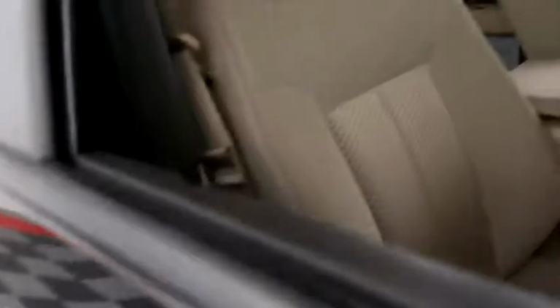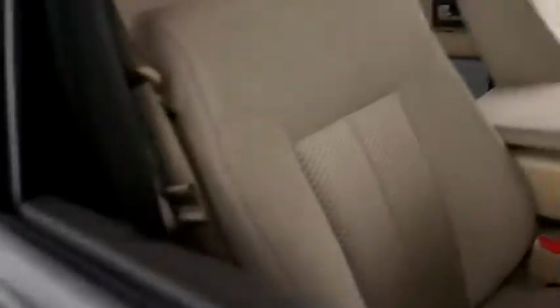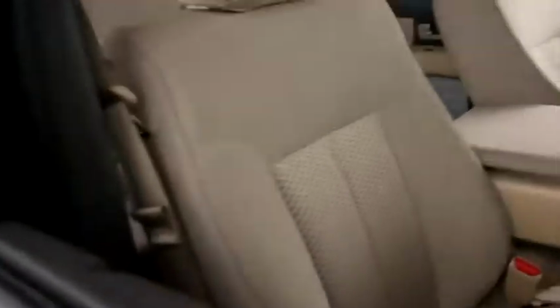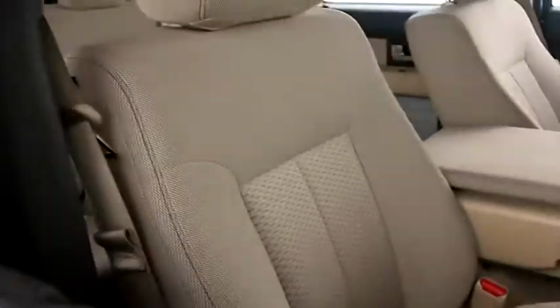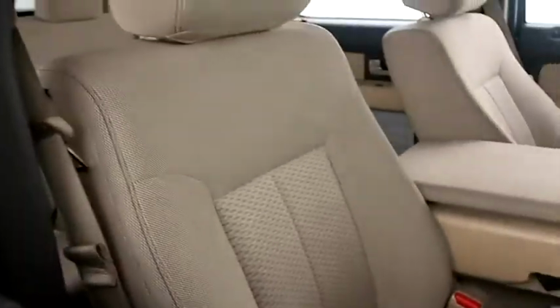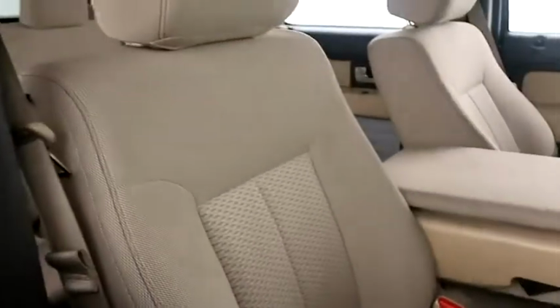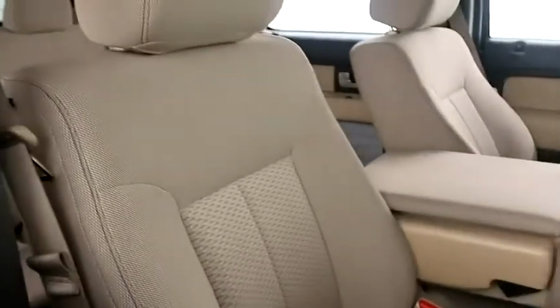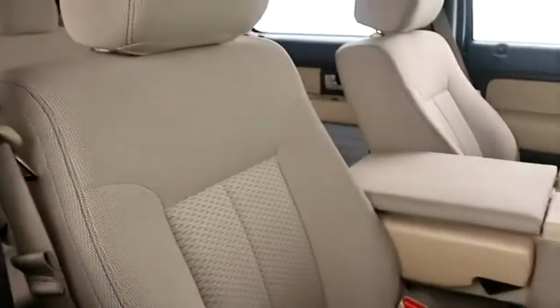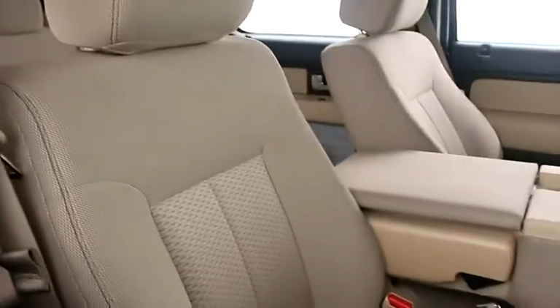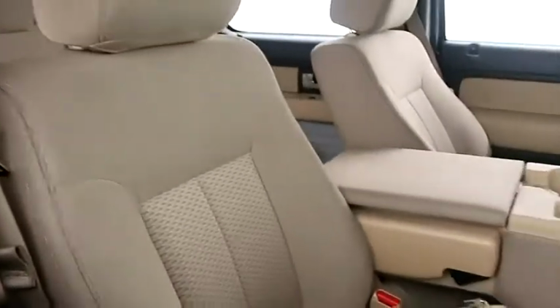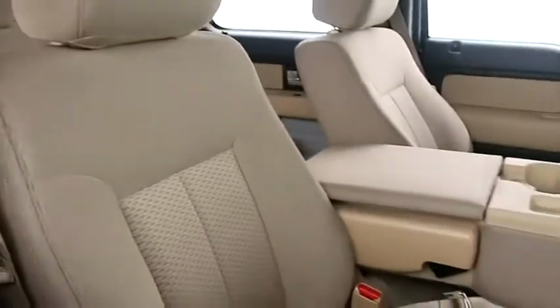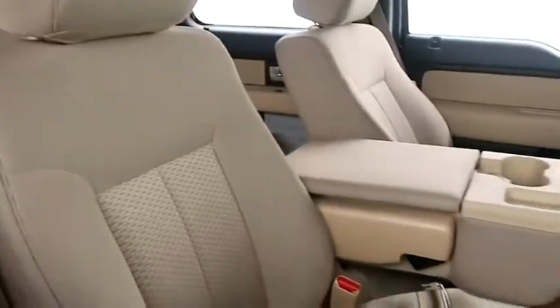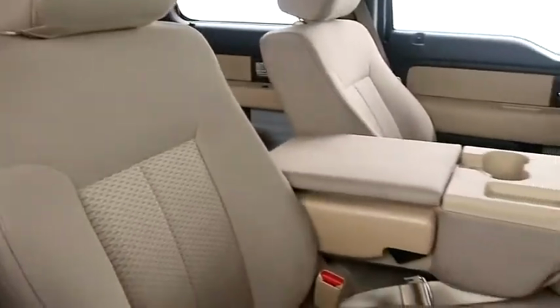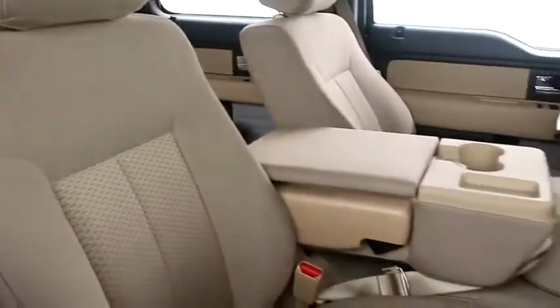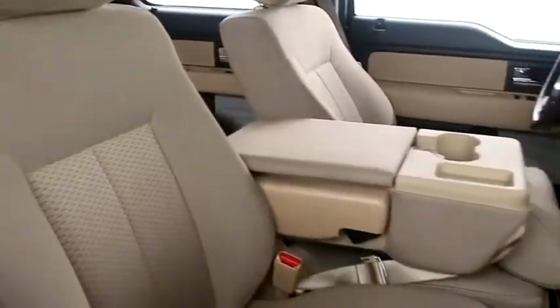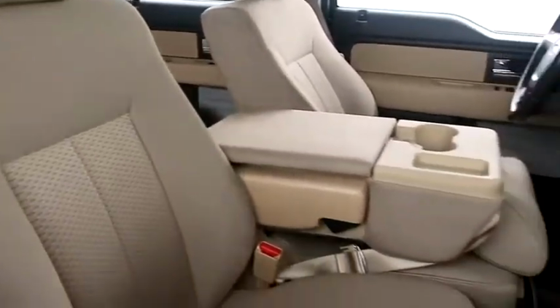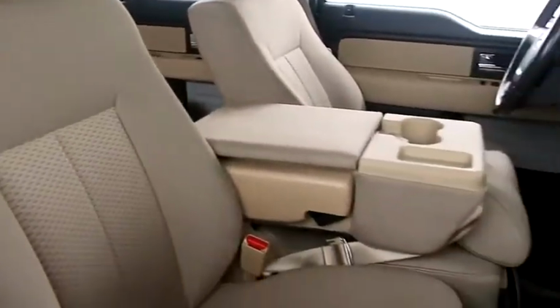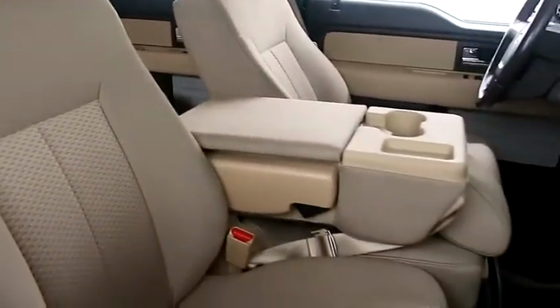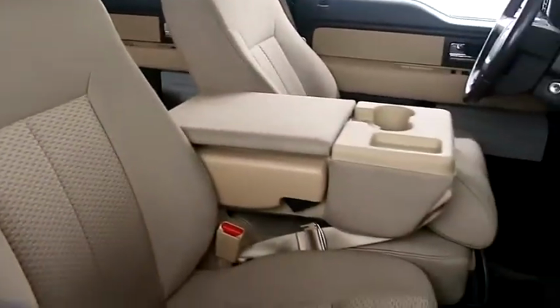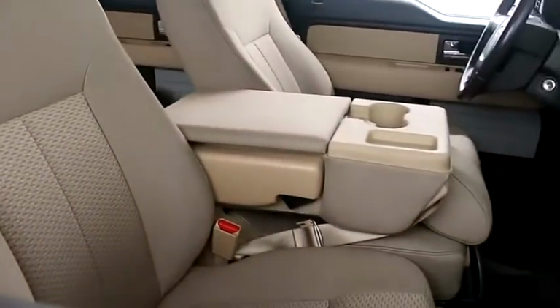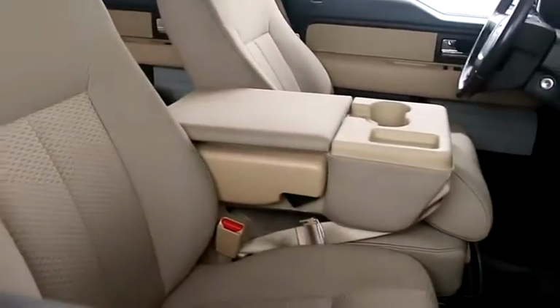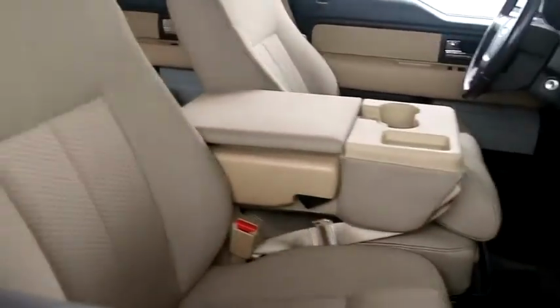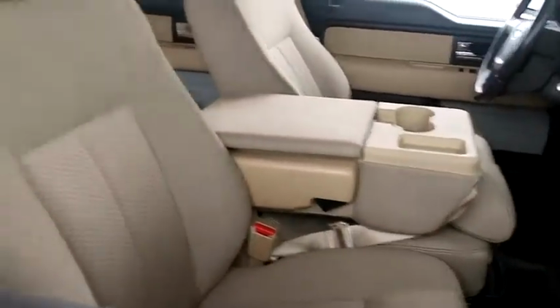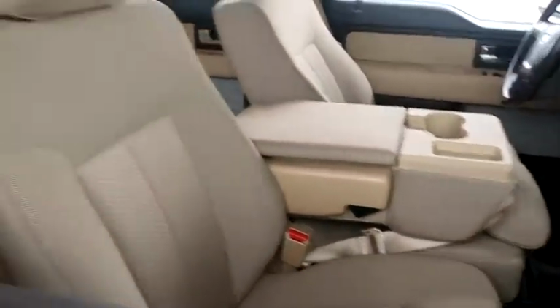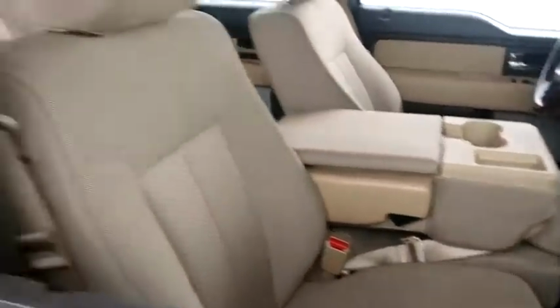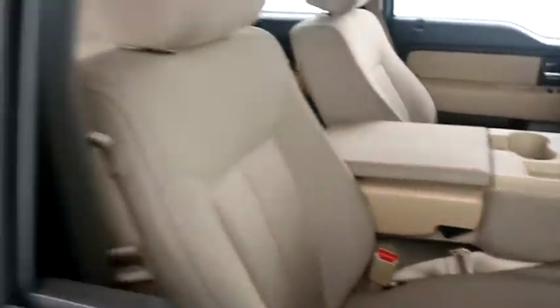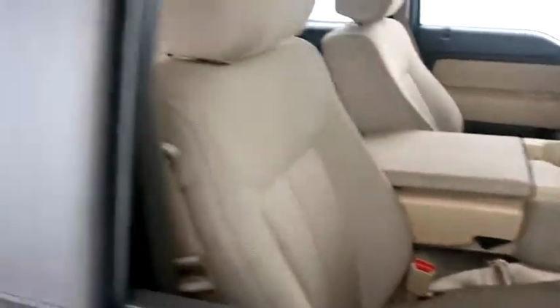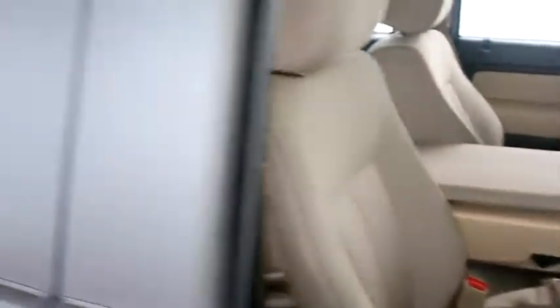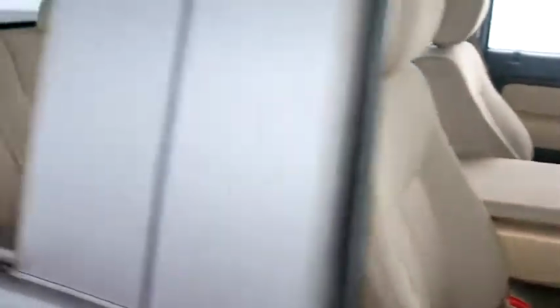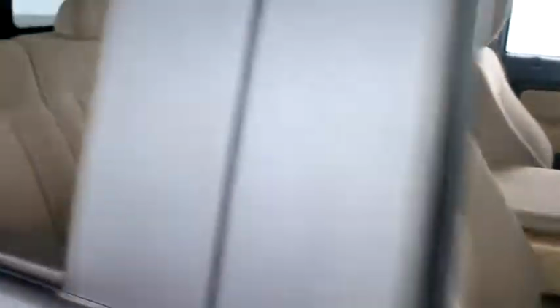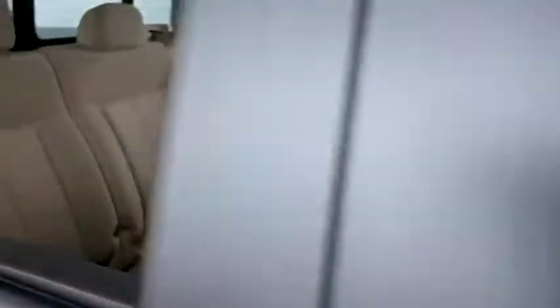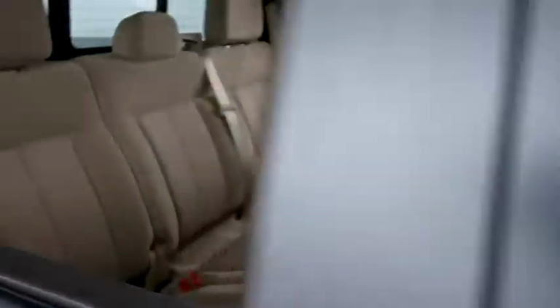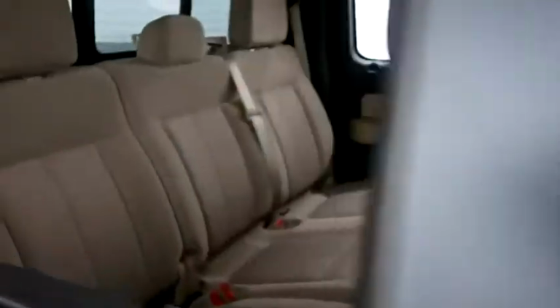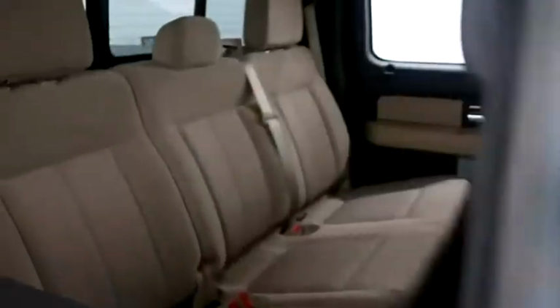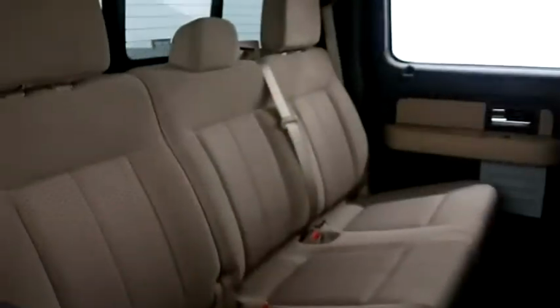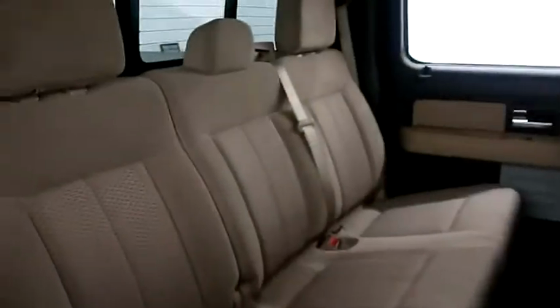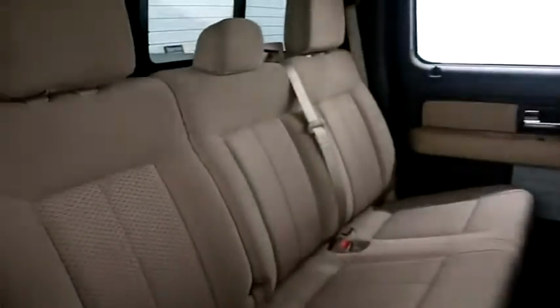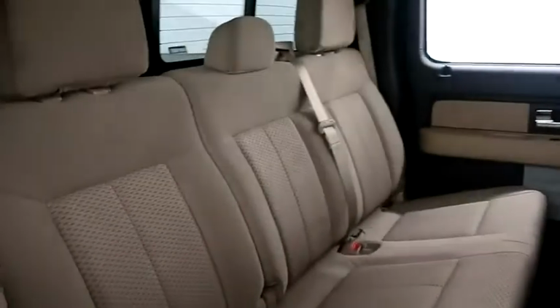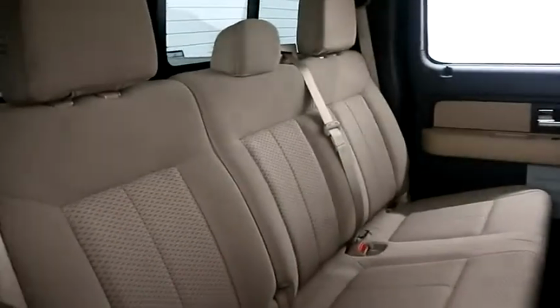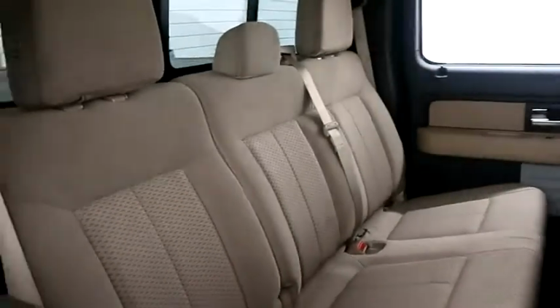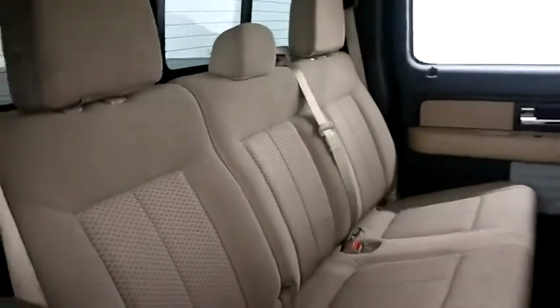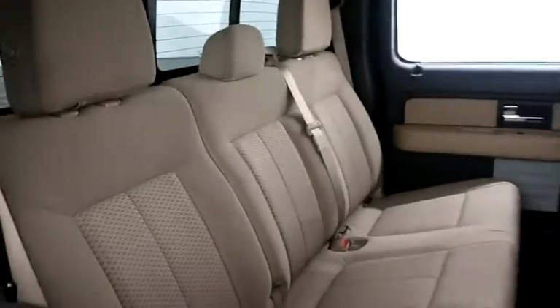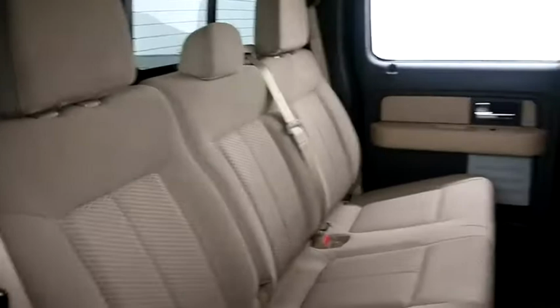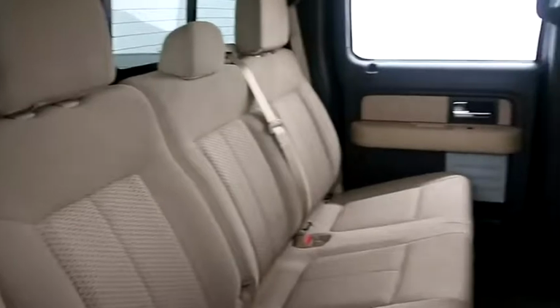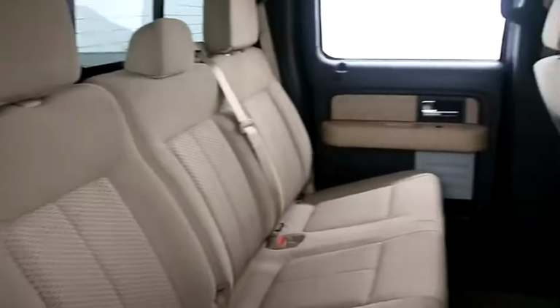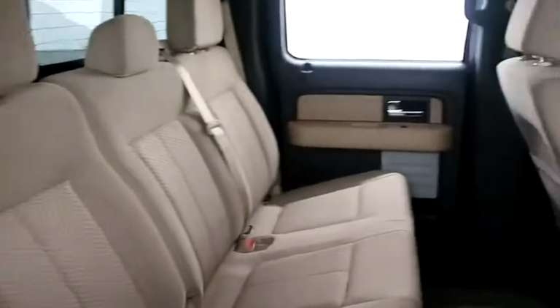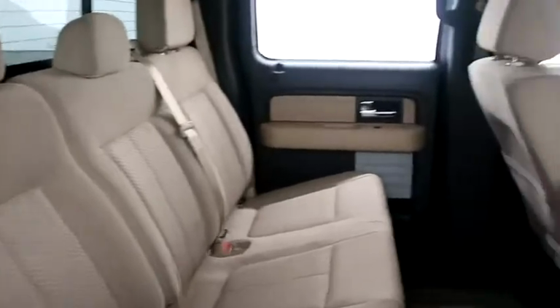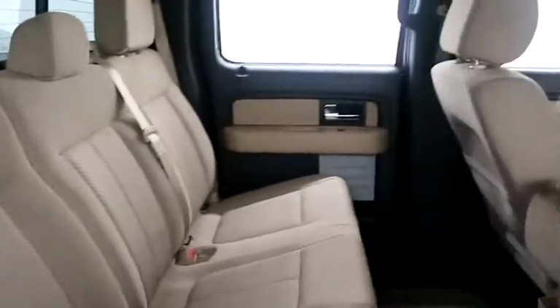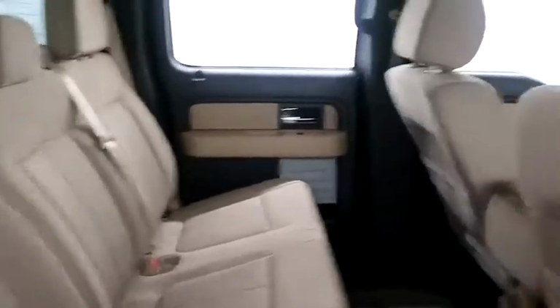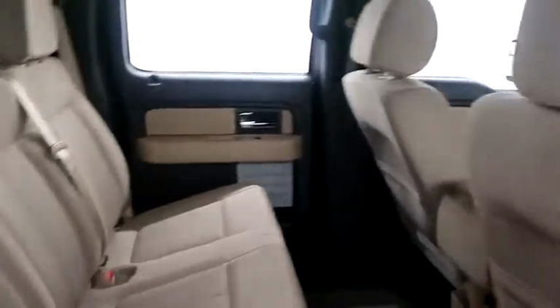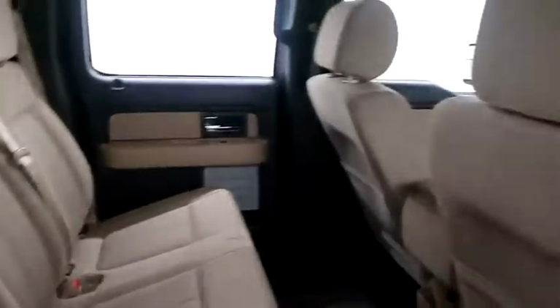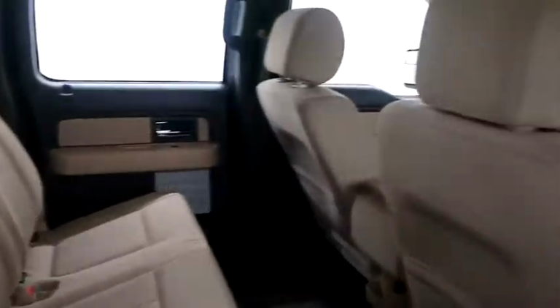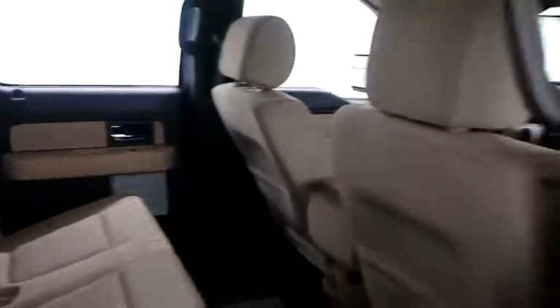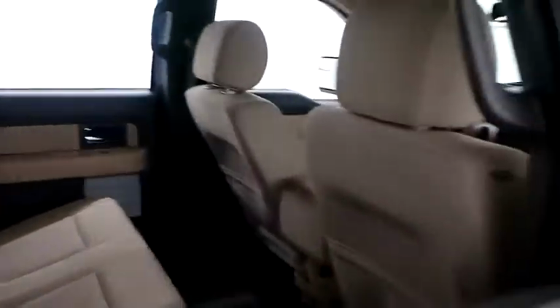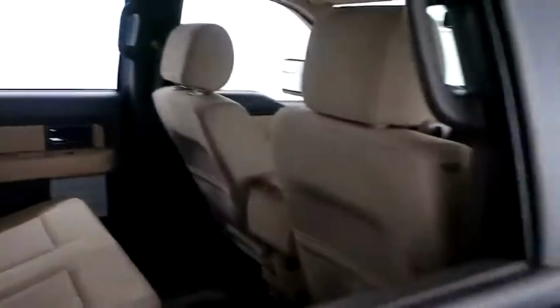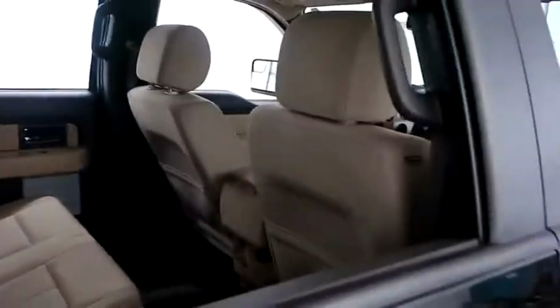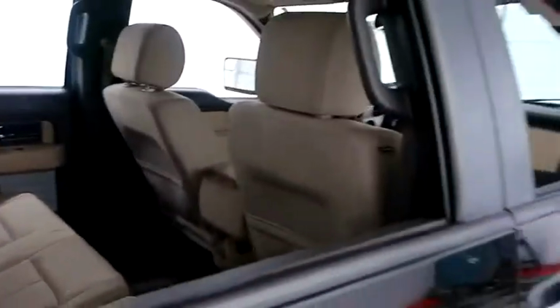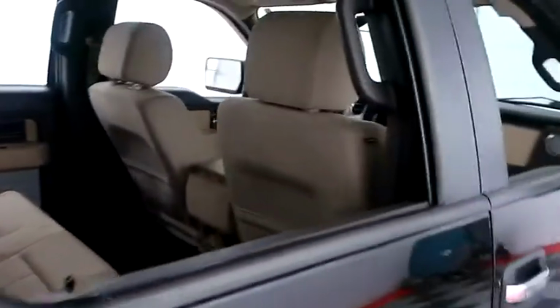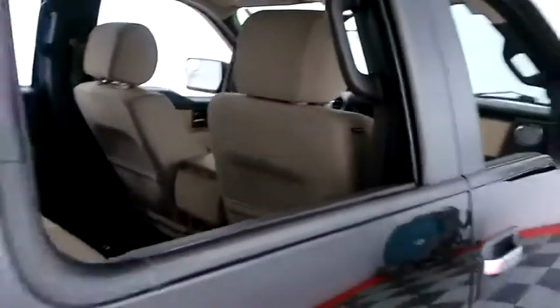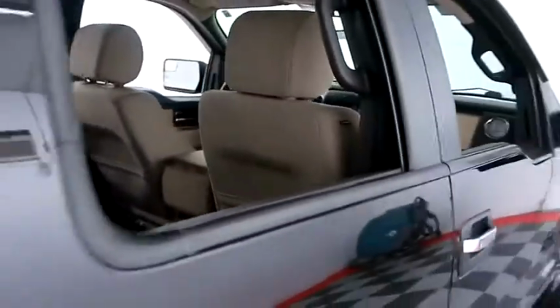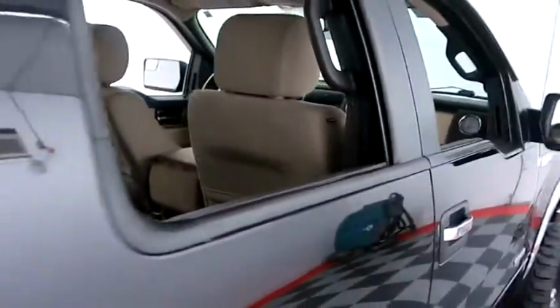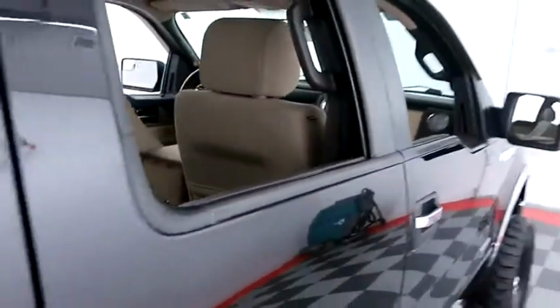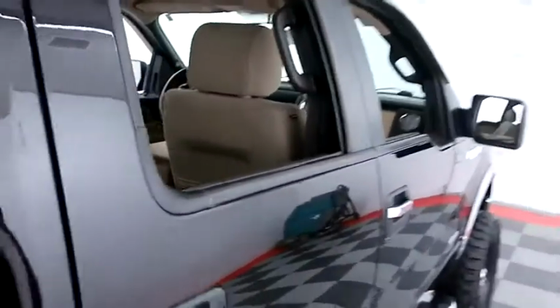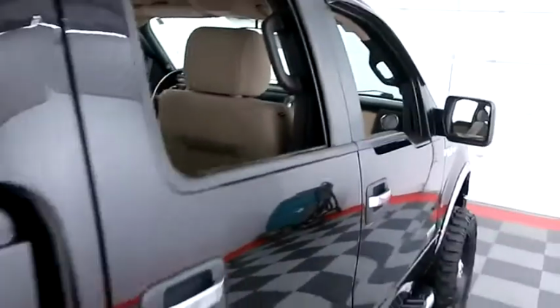Inside, cloth interior. The center console folds up to become a third seat in the front row, making this a six-seater.